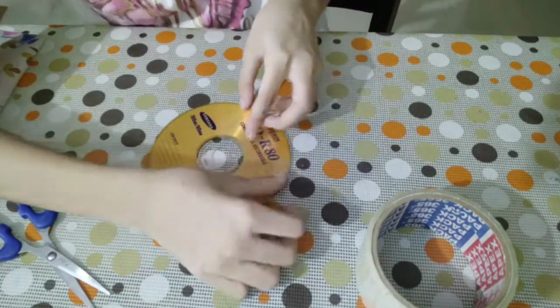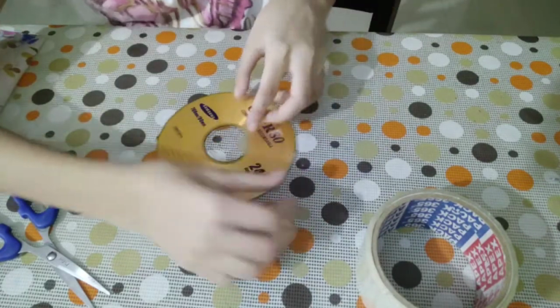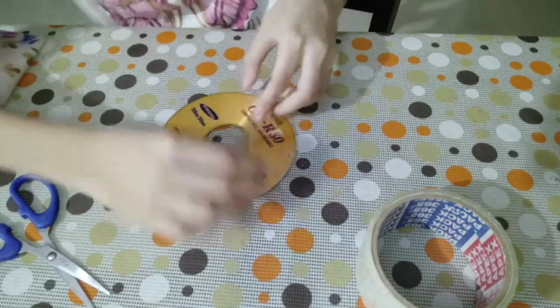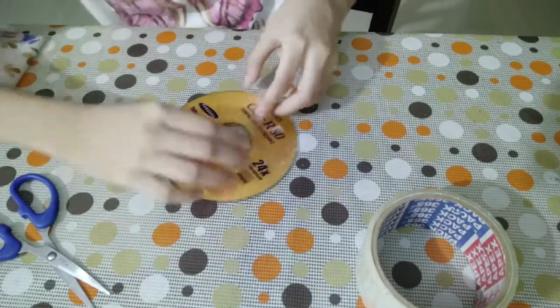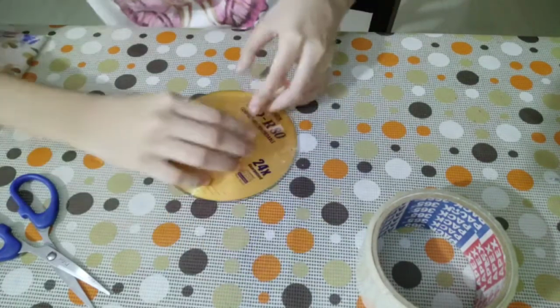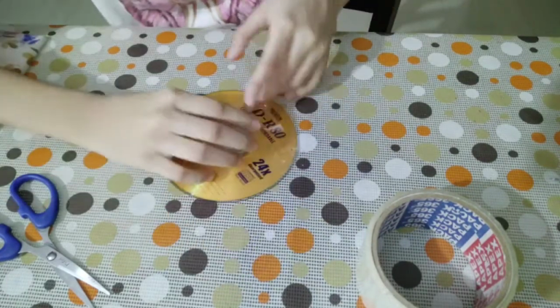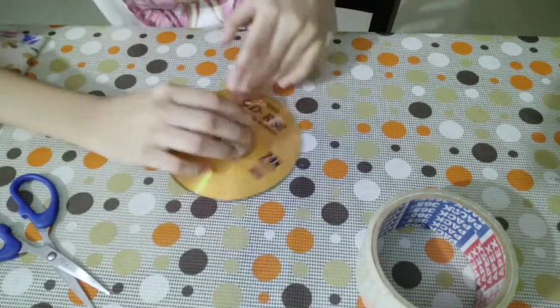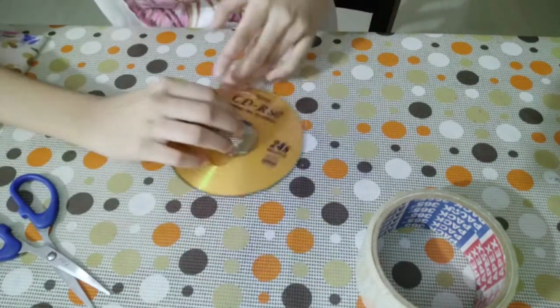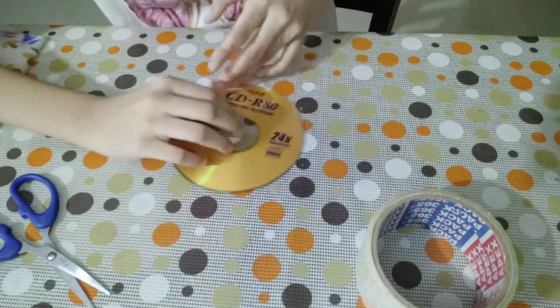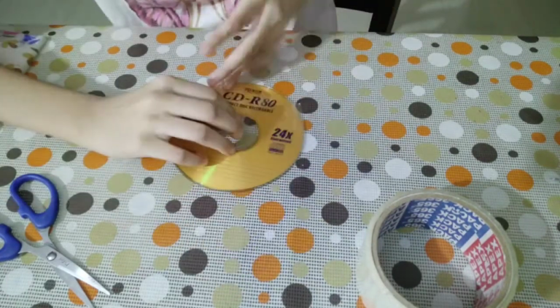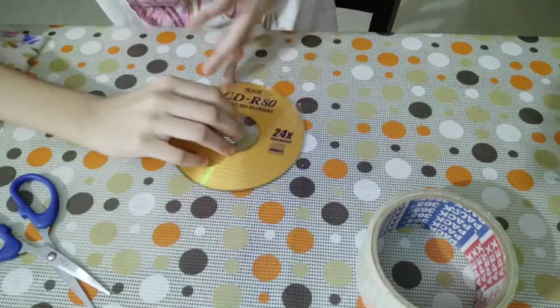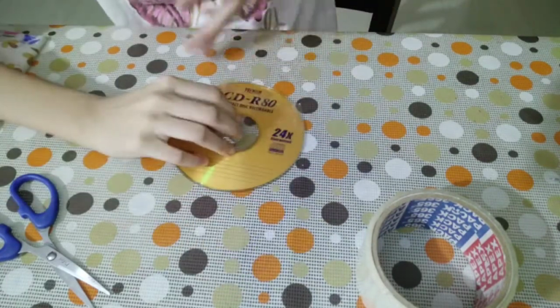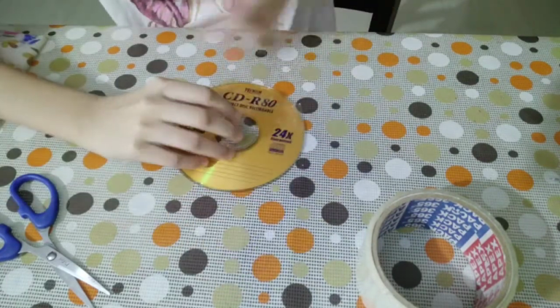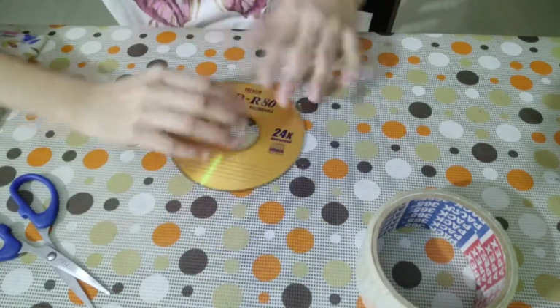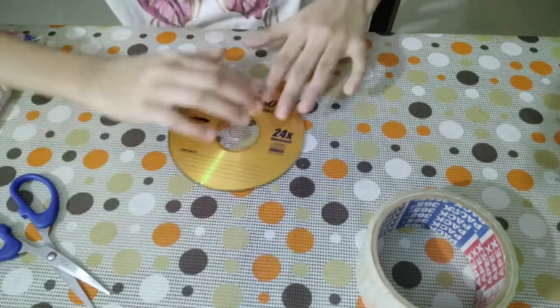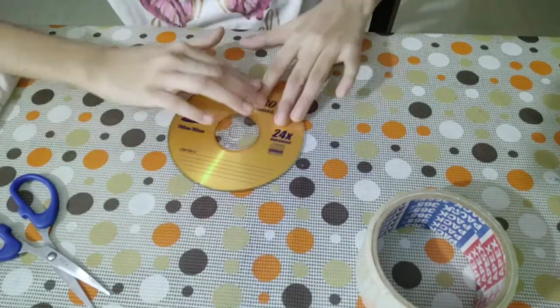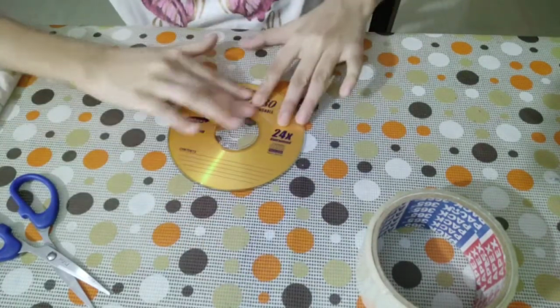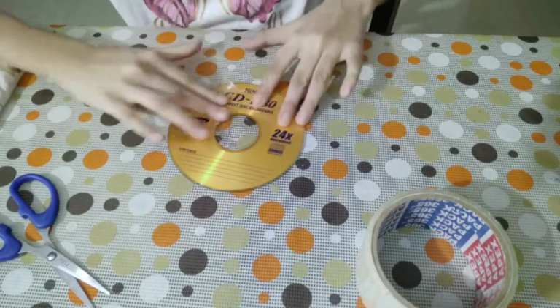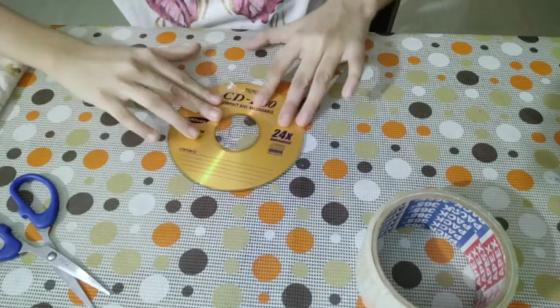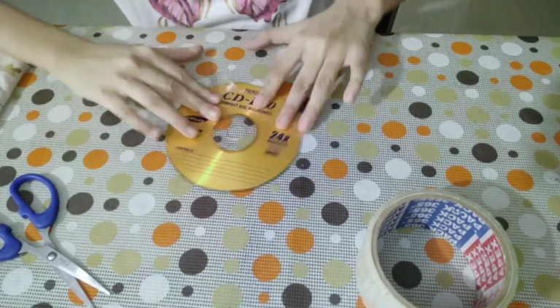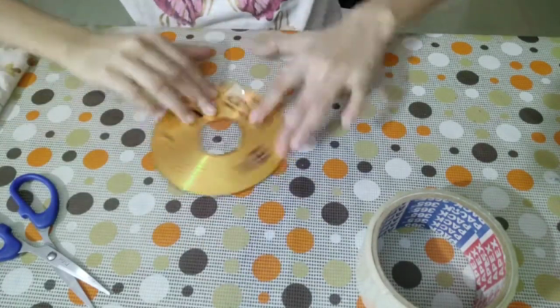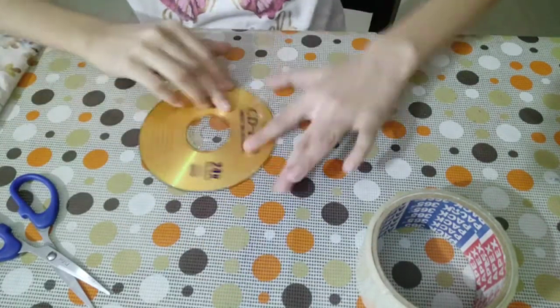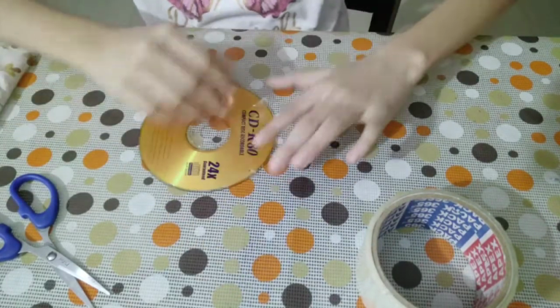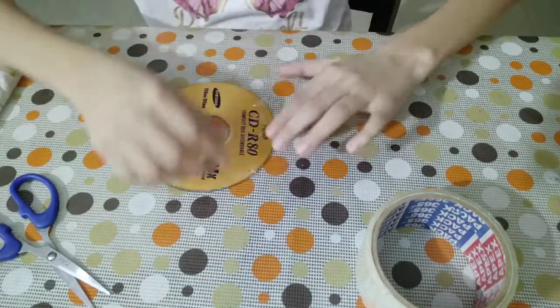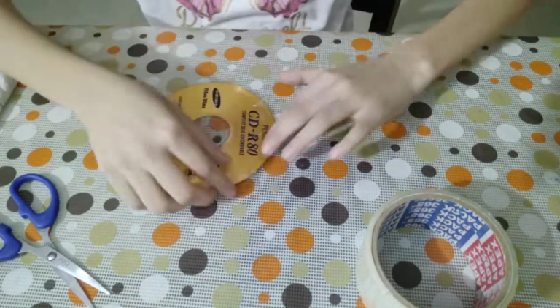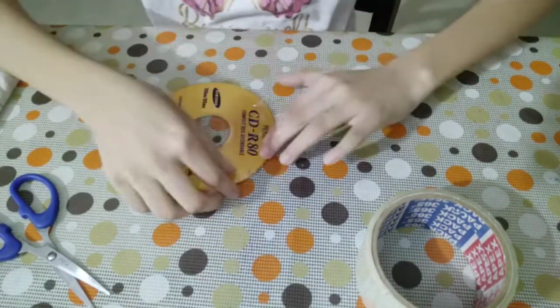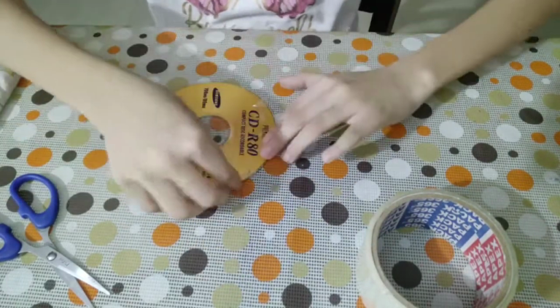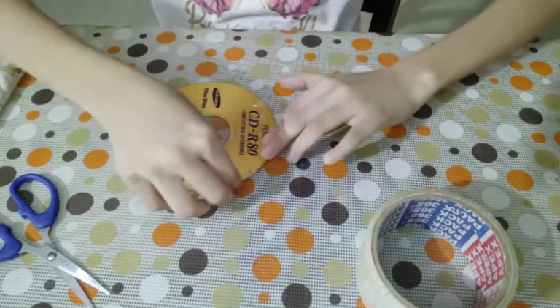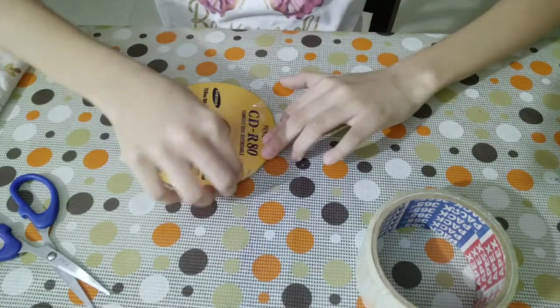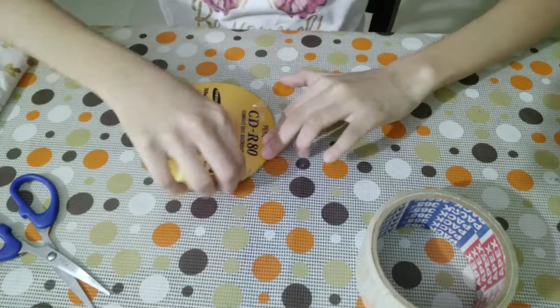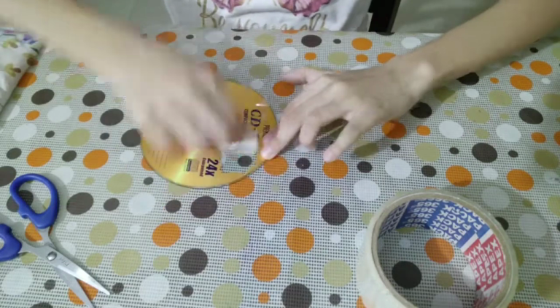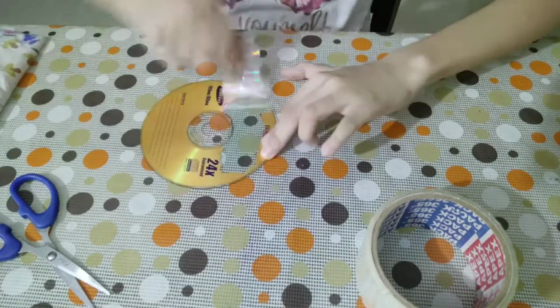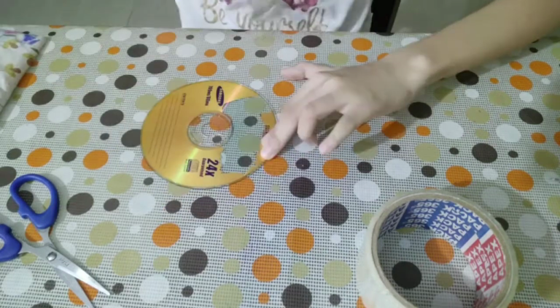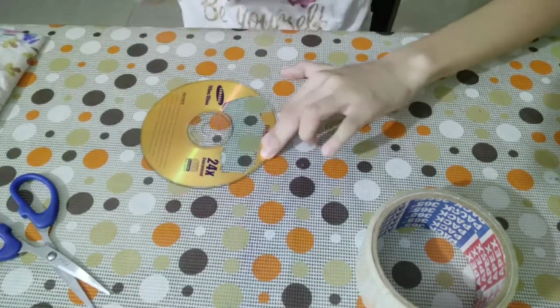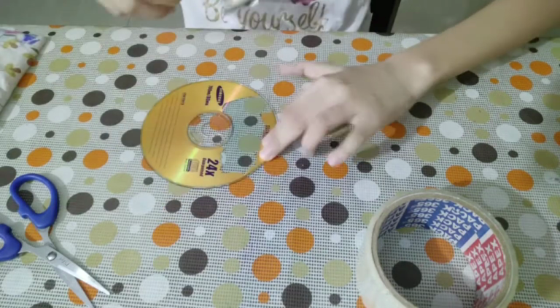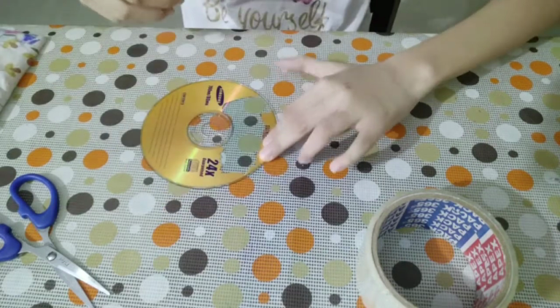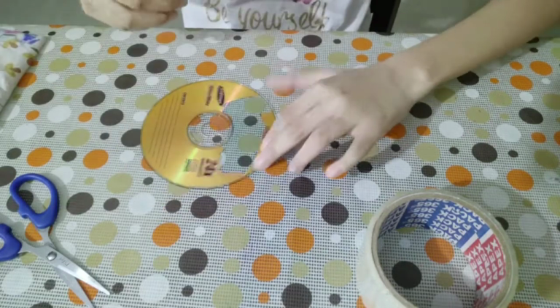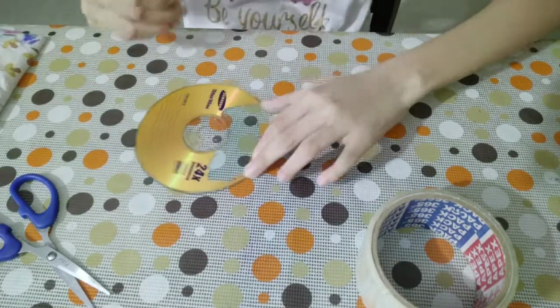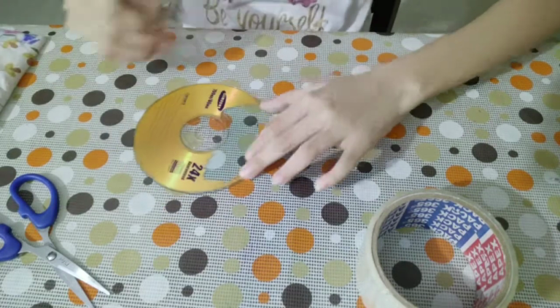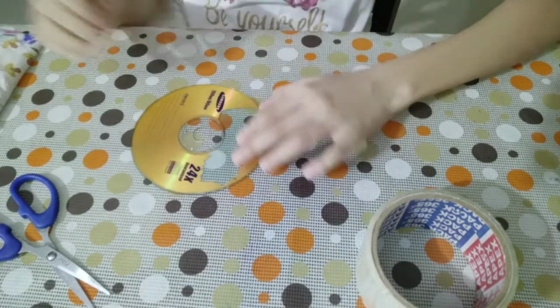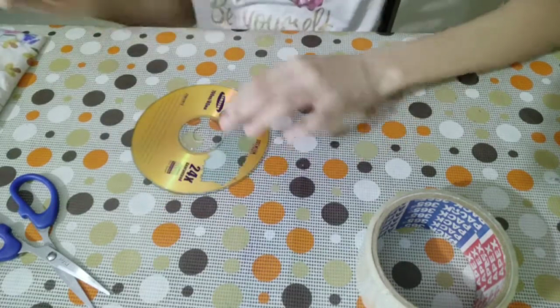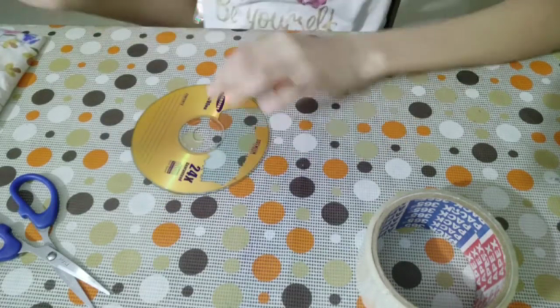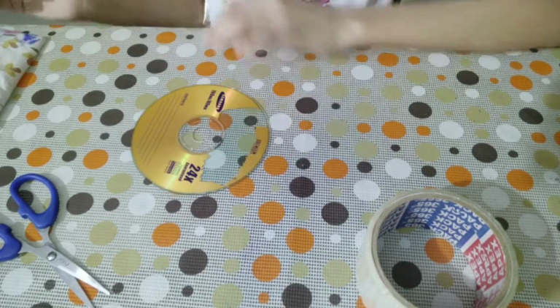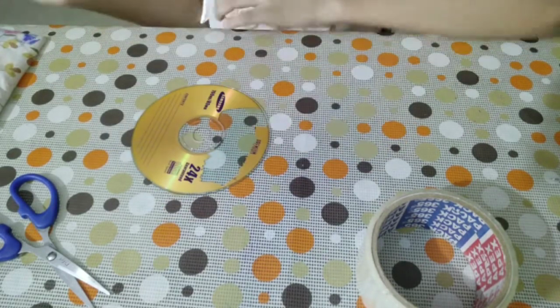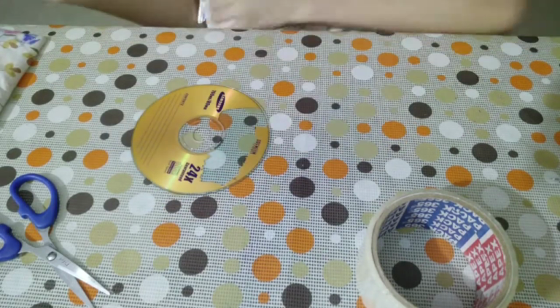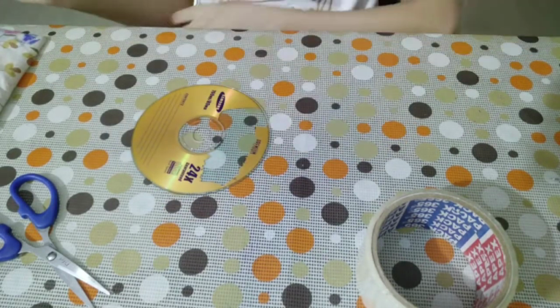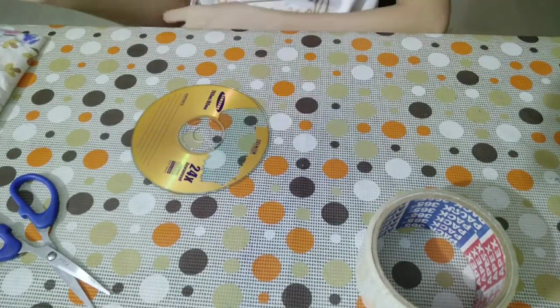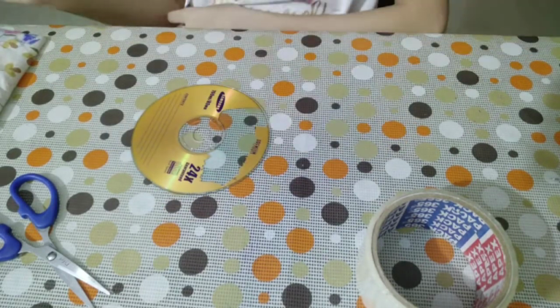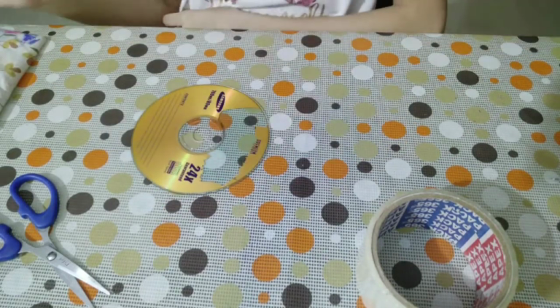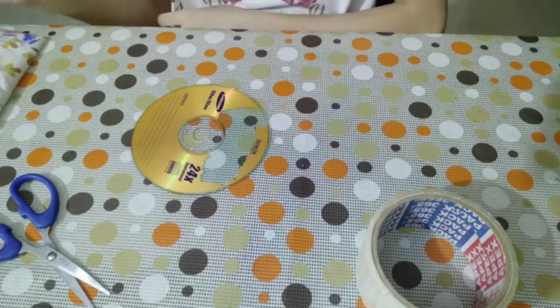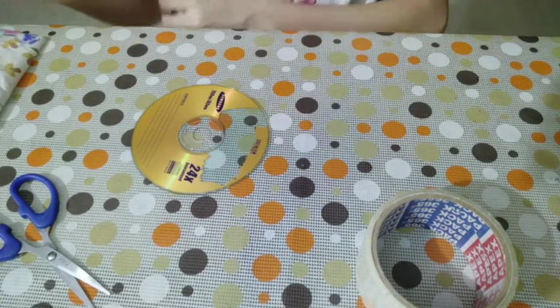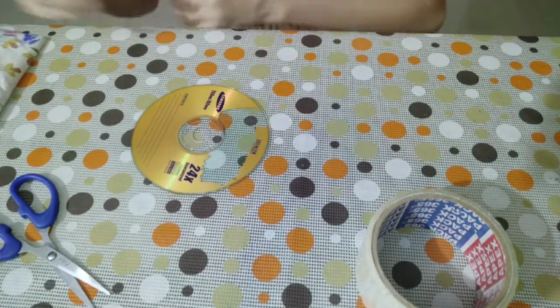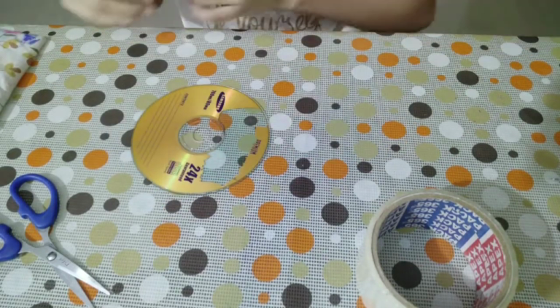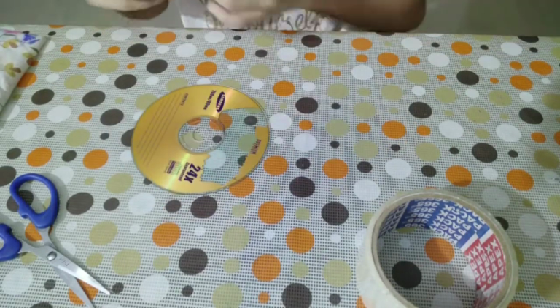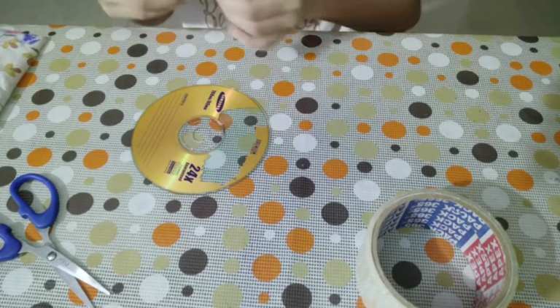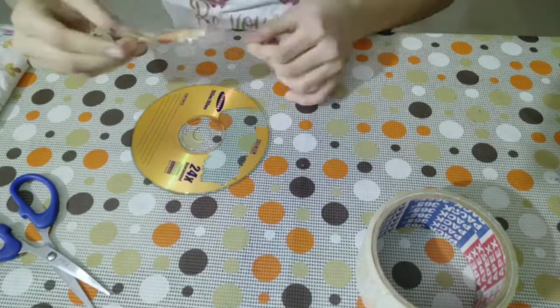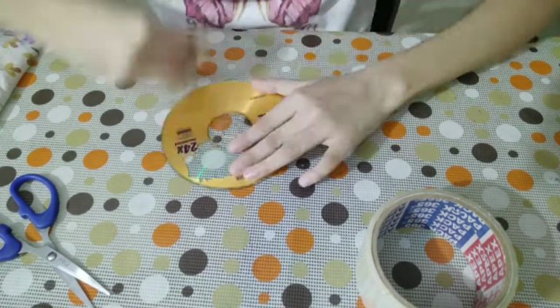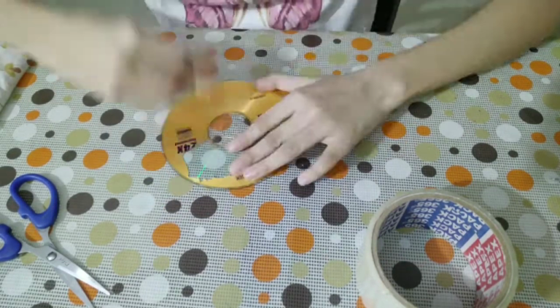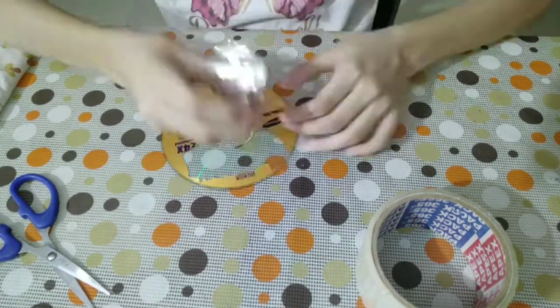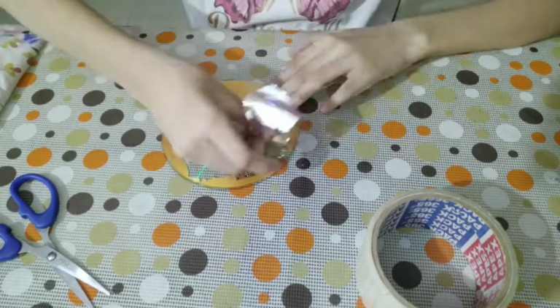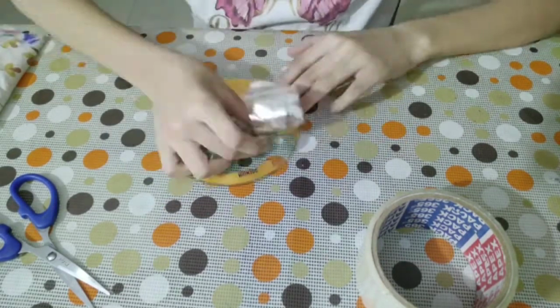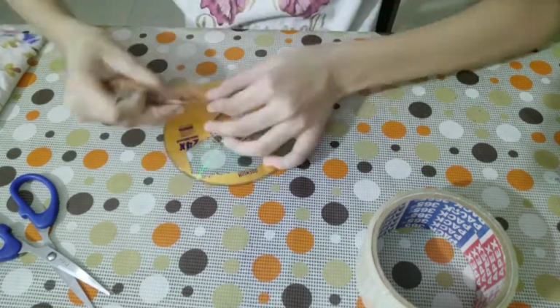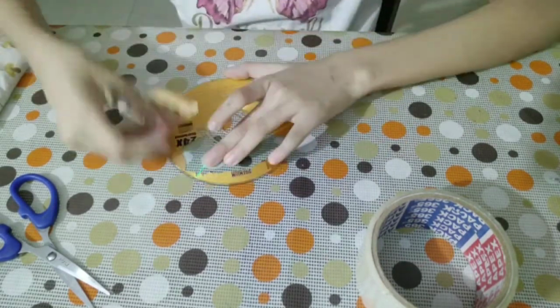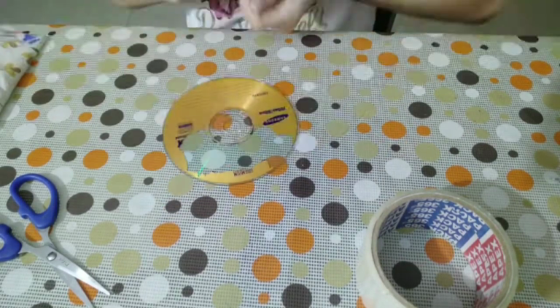Just paste it well, stick it from all sides, and just pull it so that you can make a clear CD.